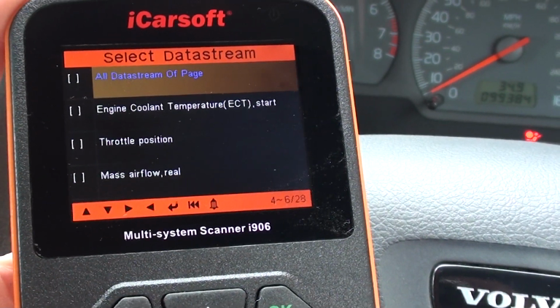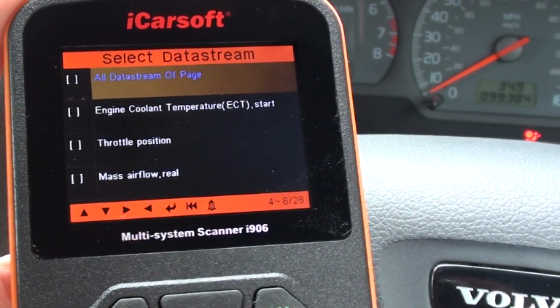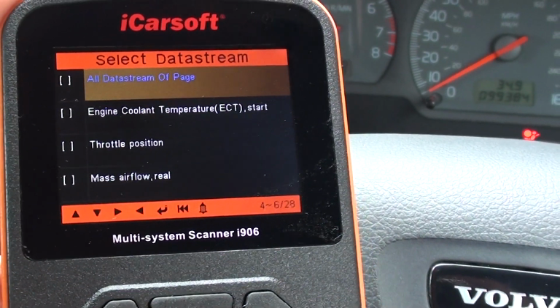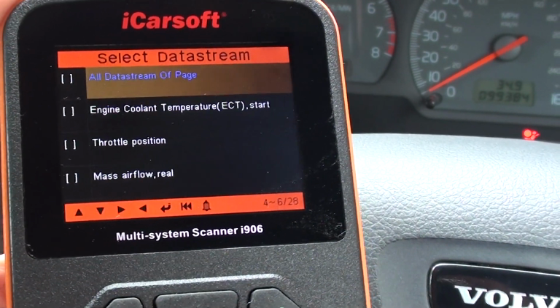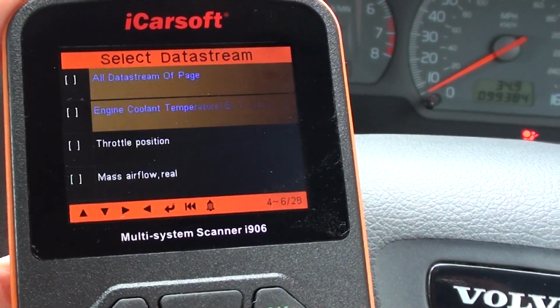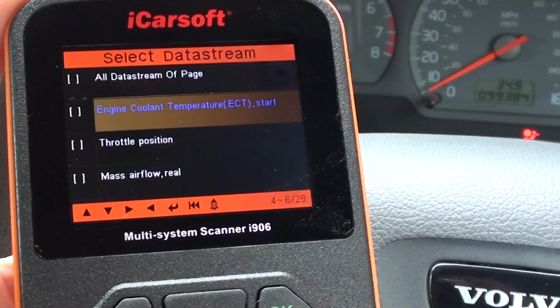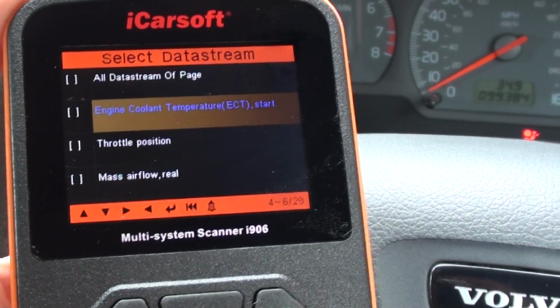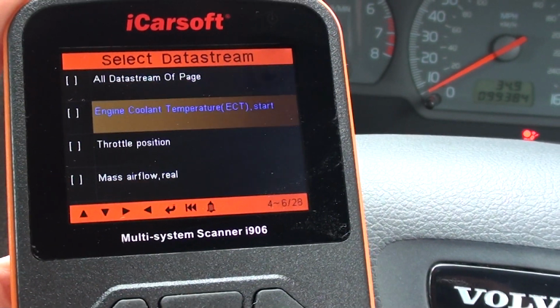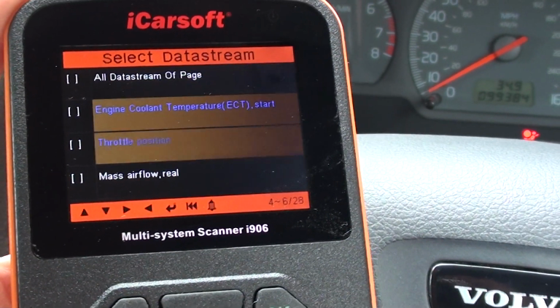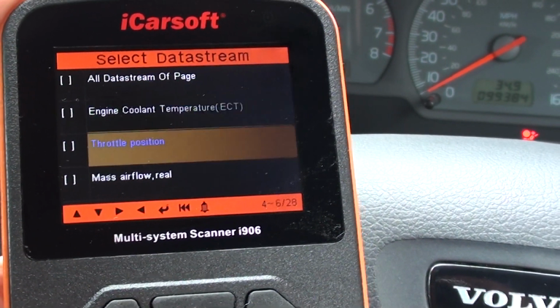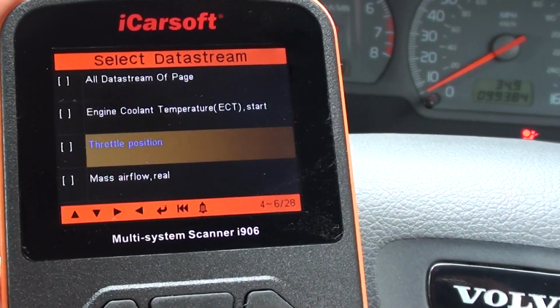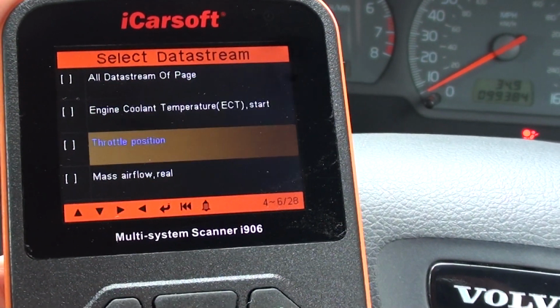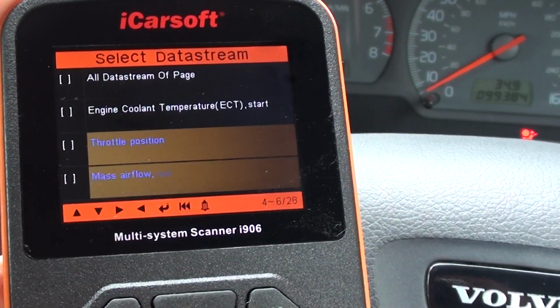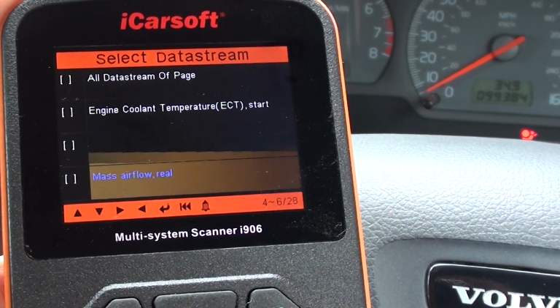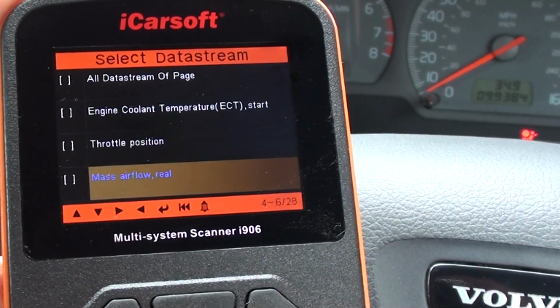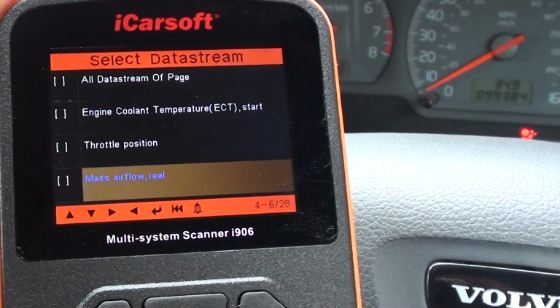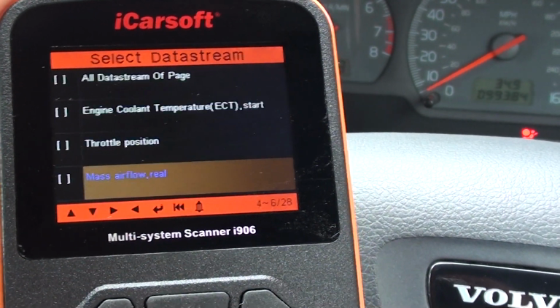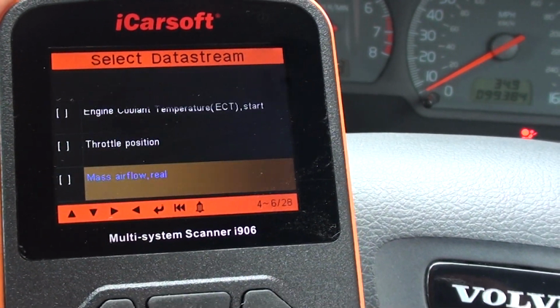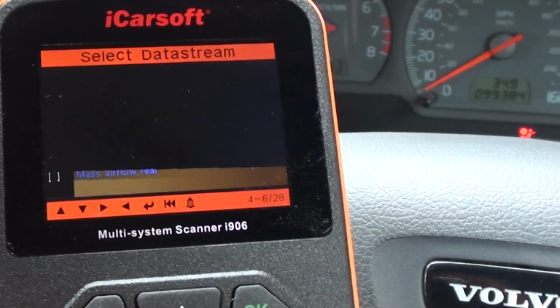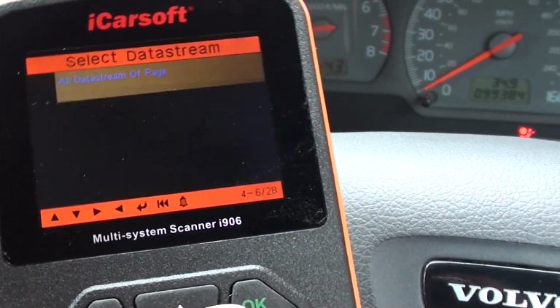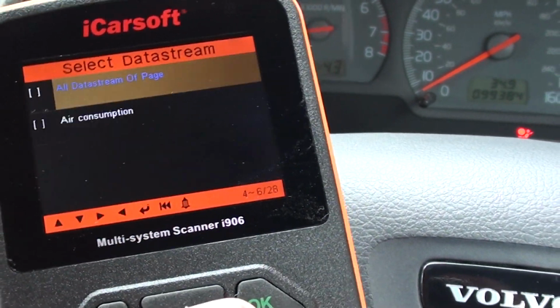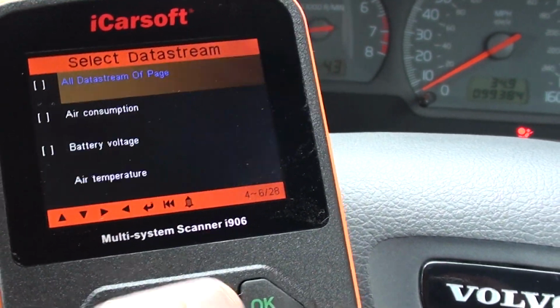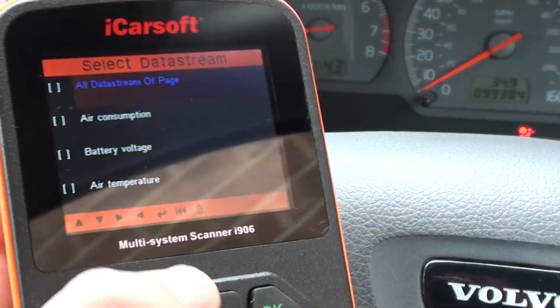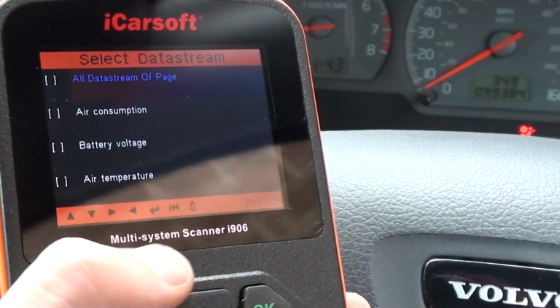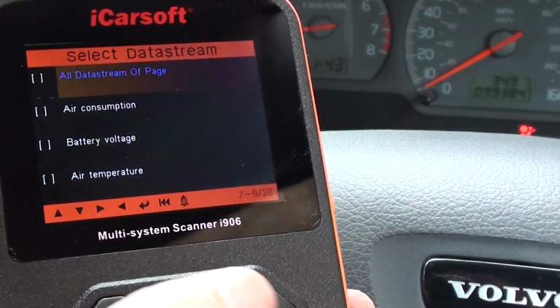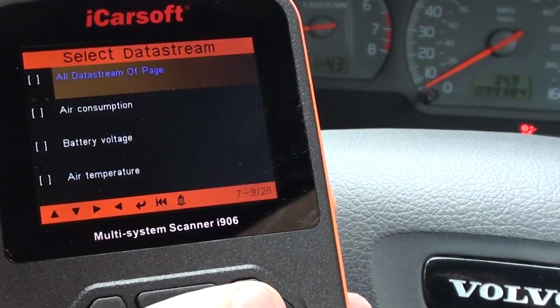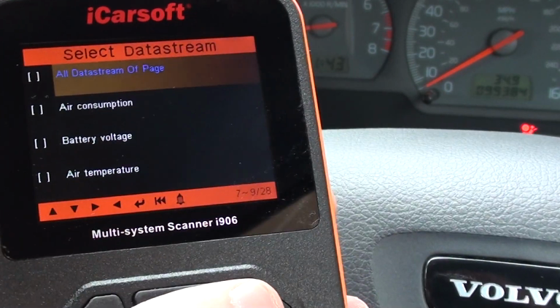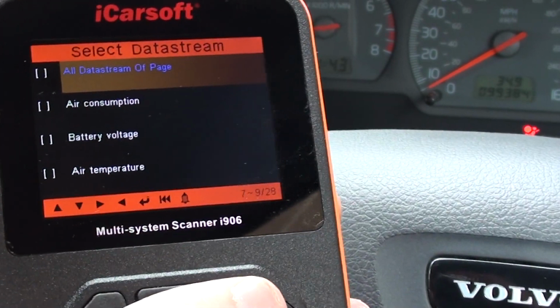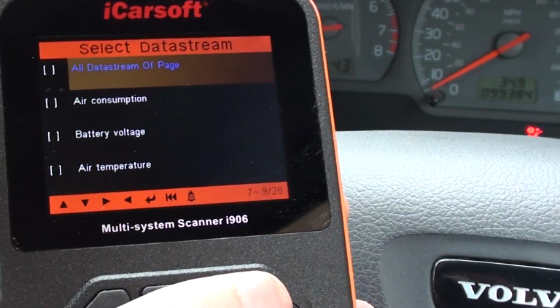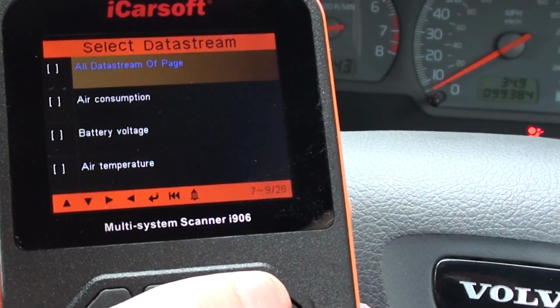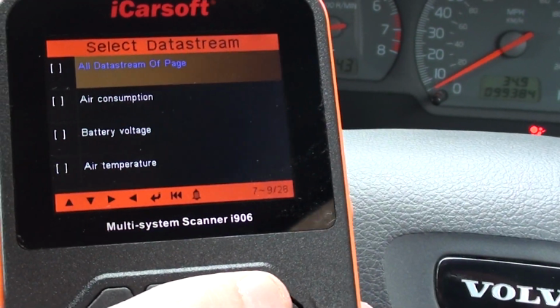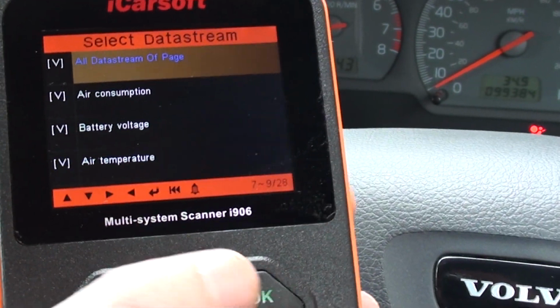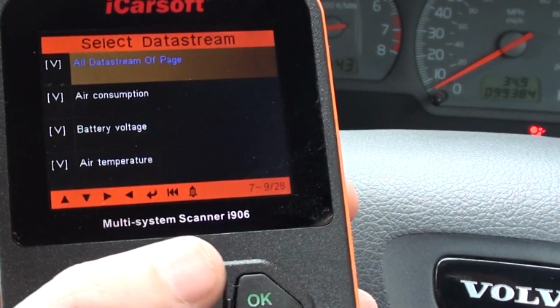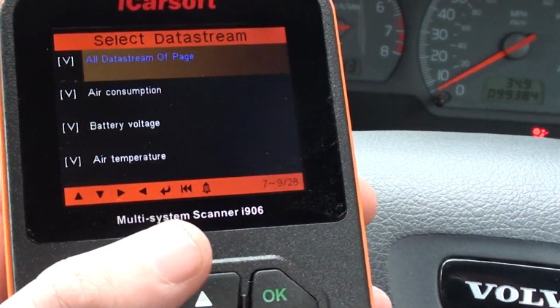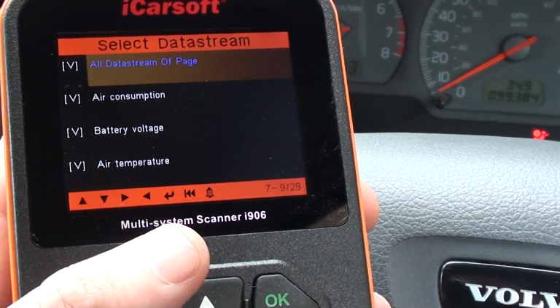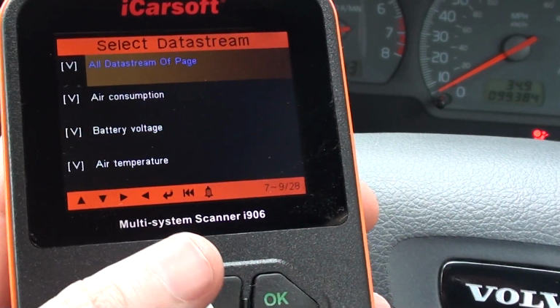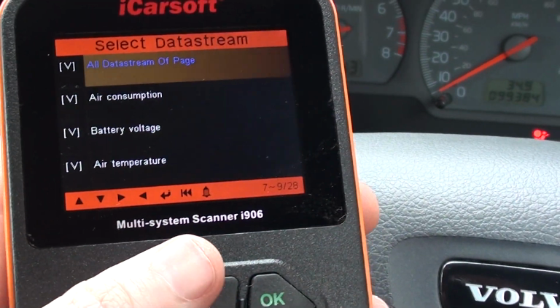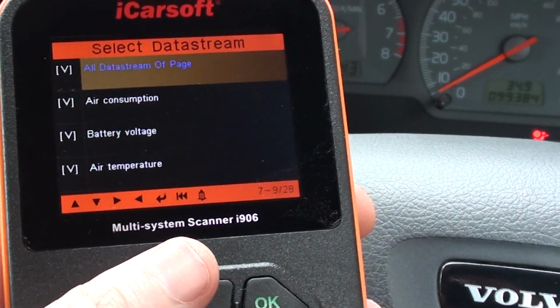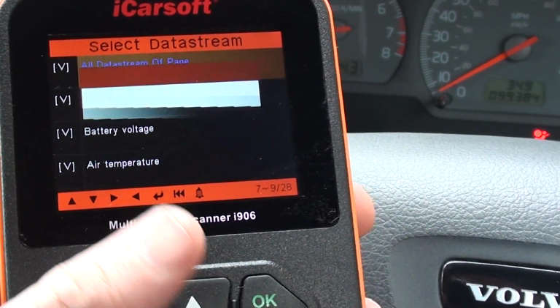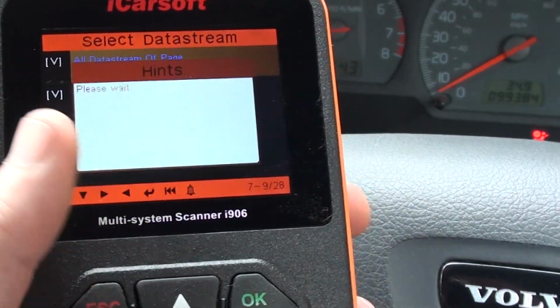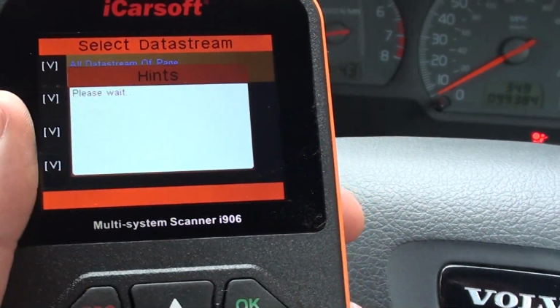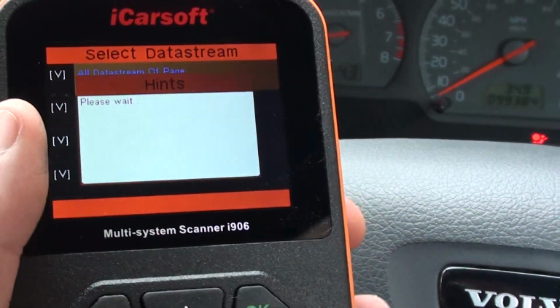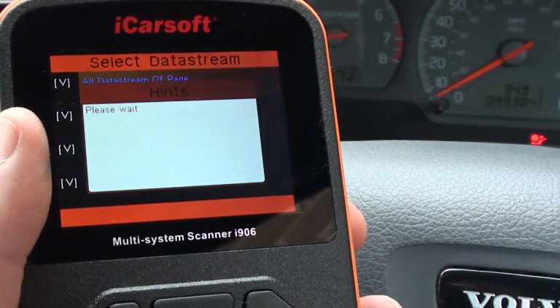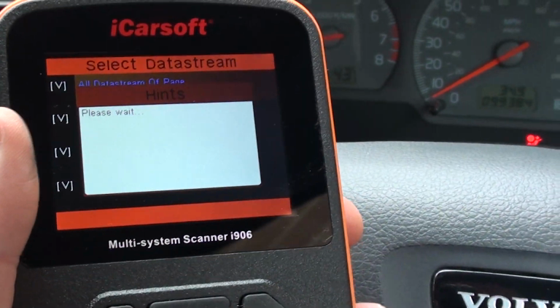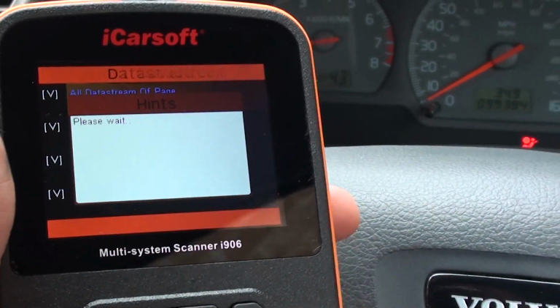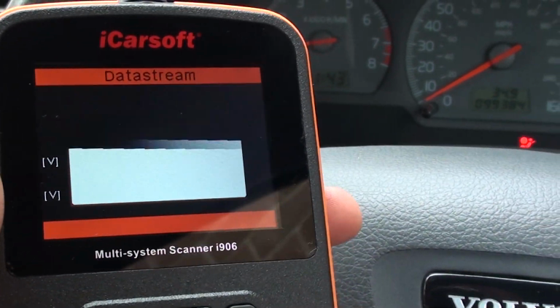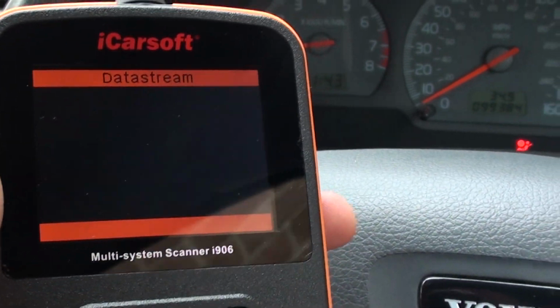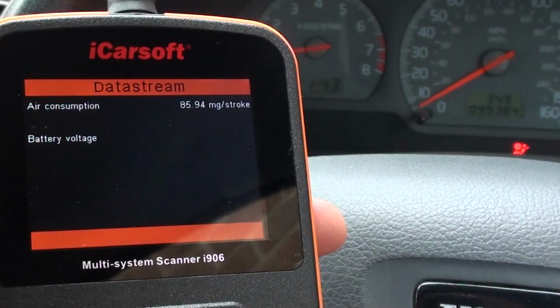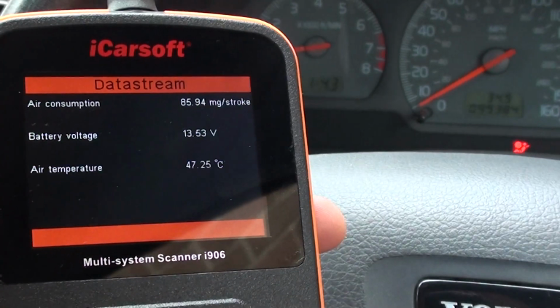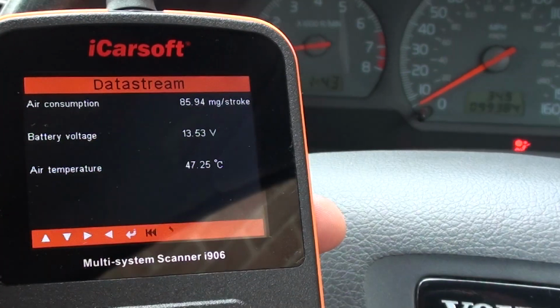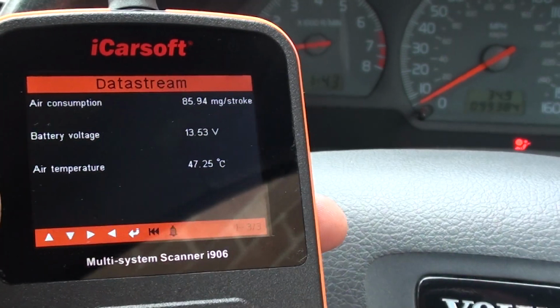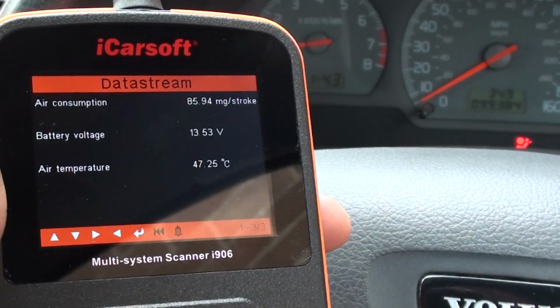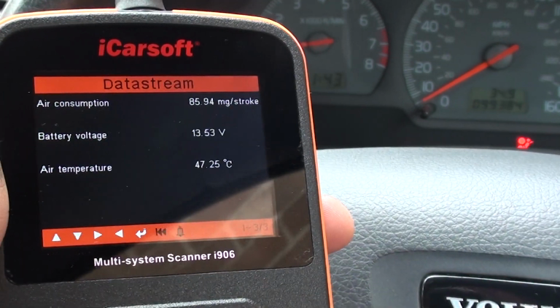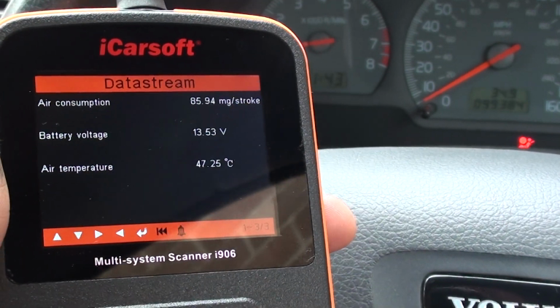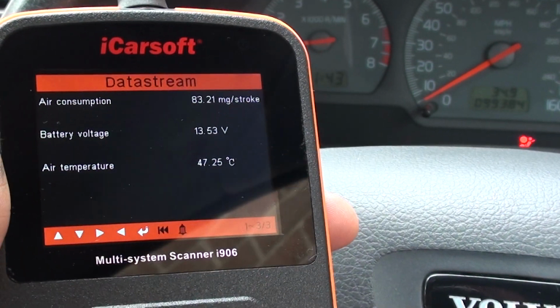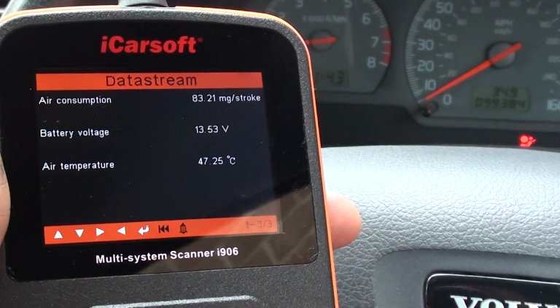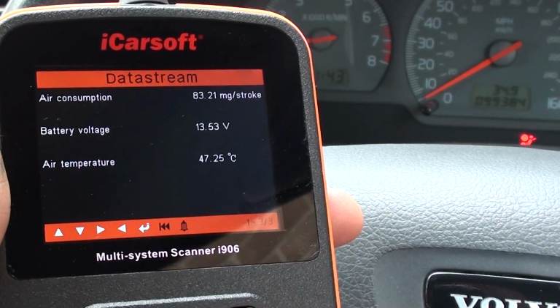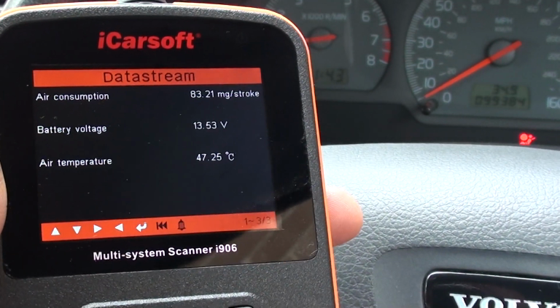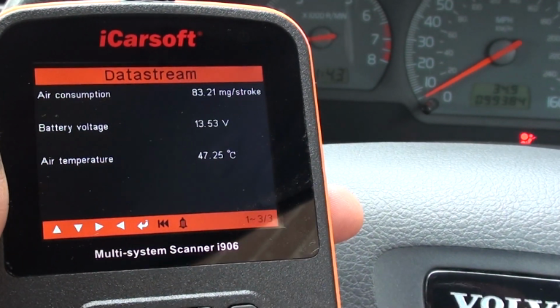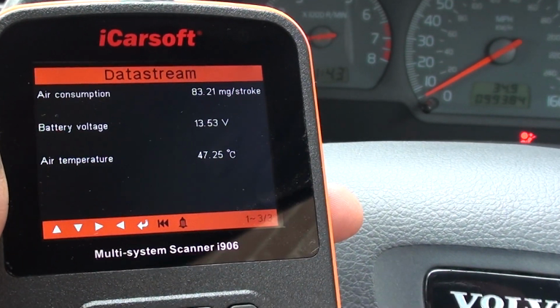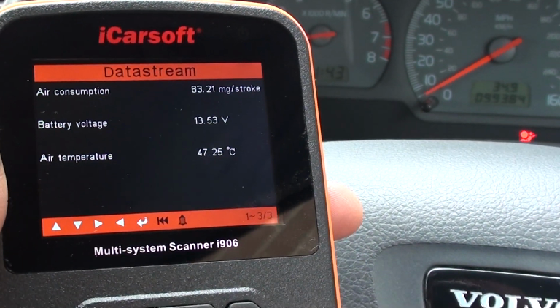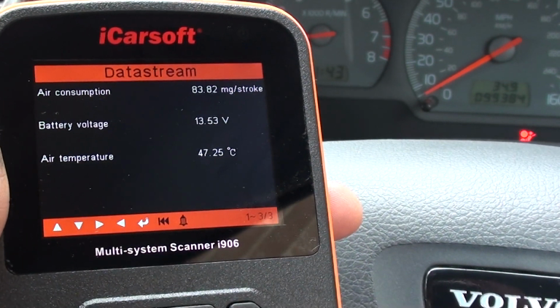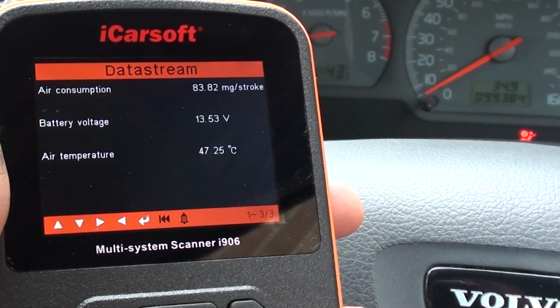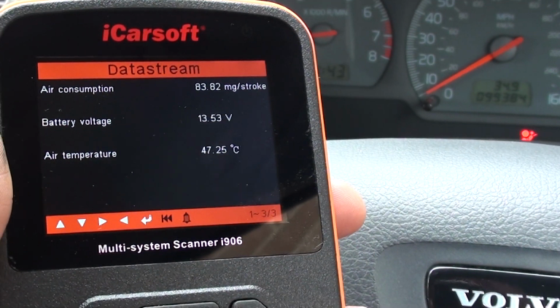It's just a case of scrolling through the pages and selecting the different values that you want to take a look at.